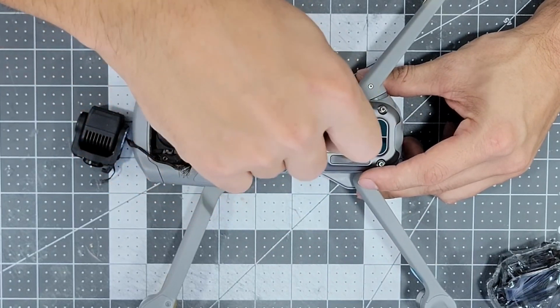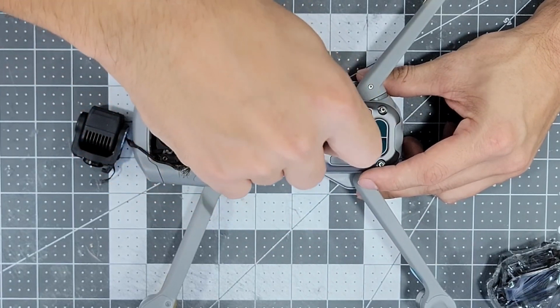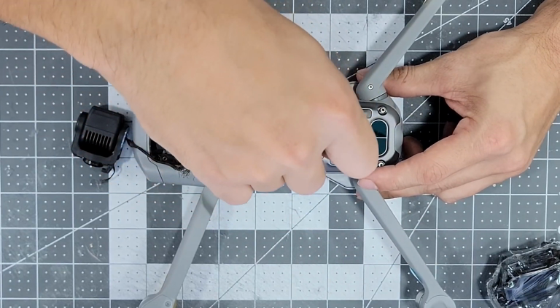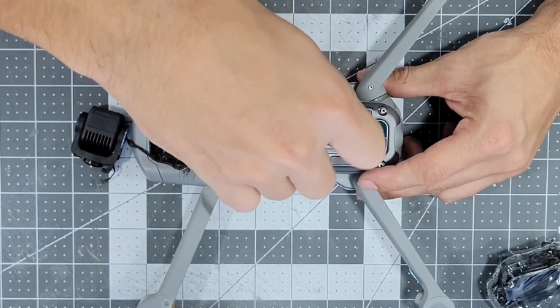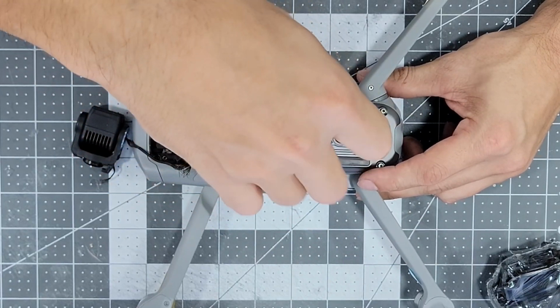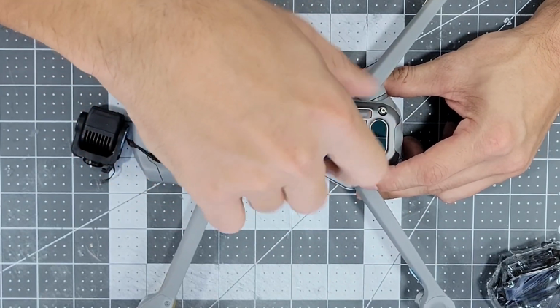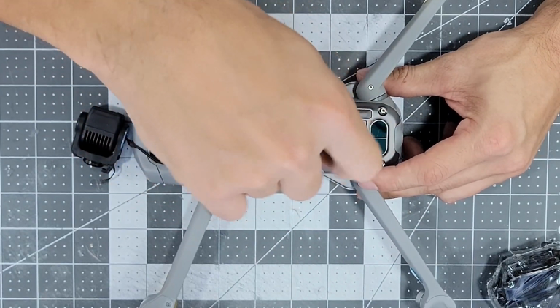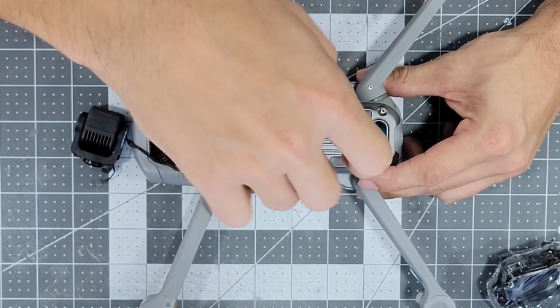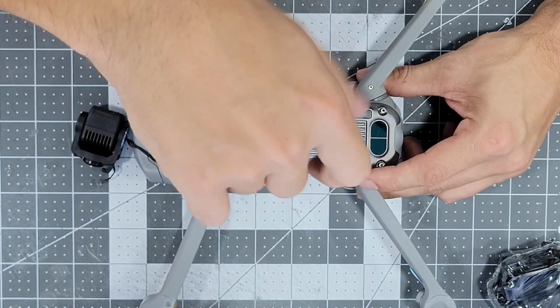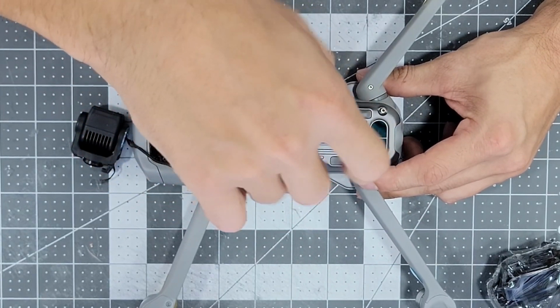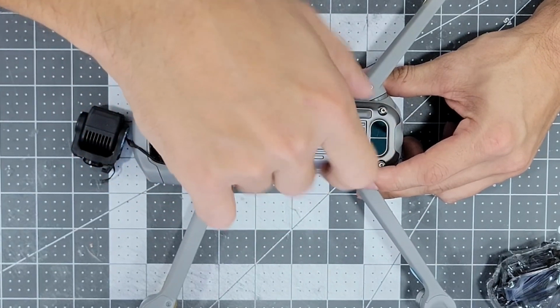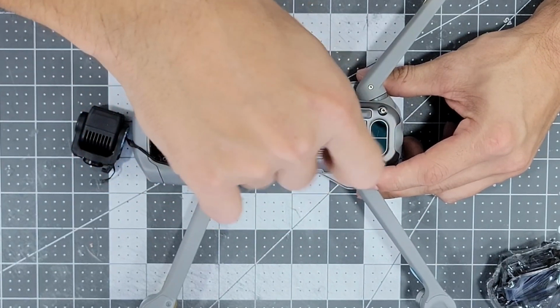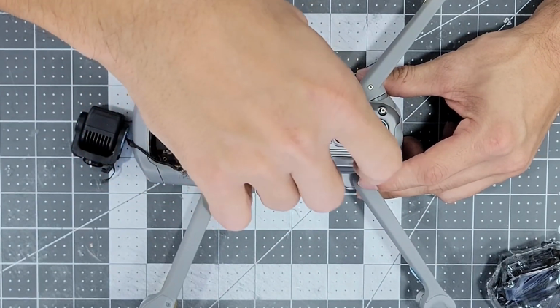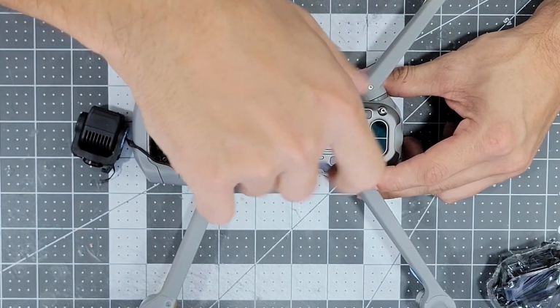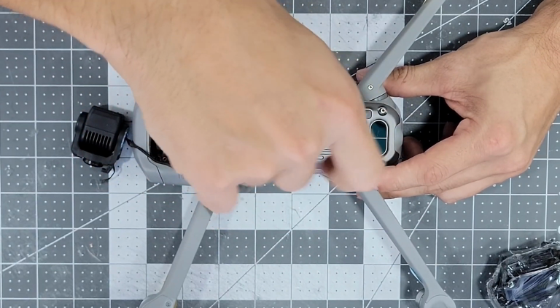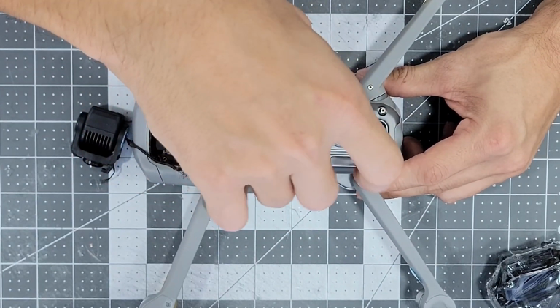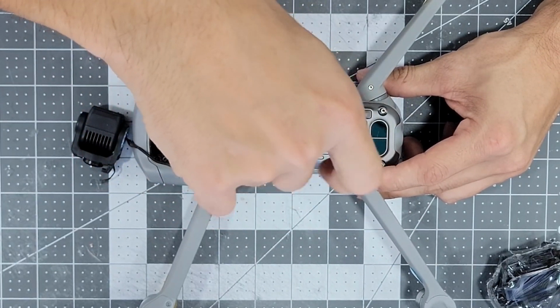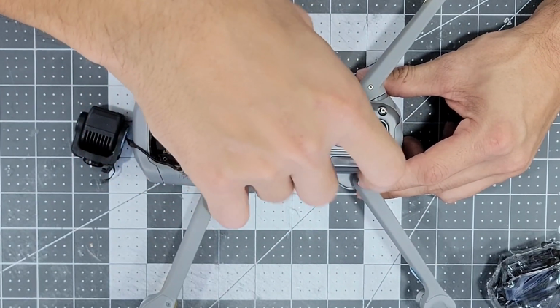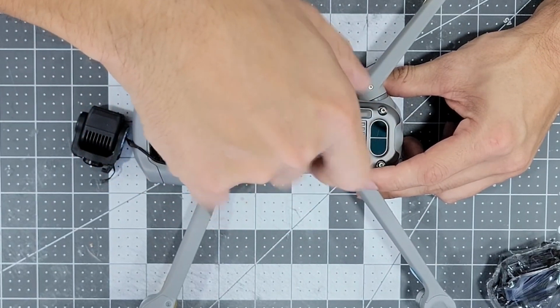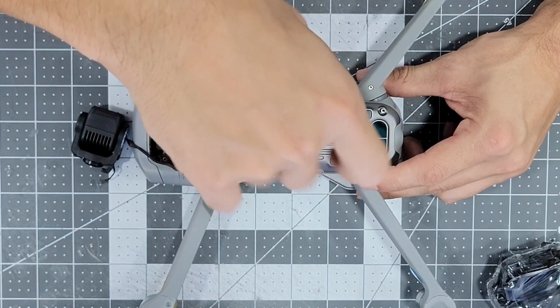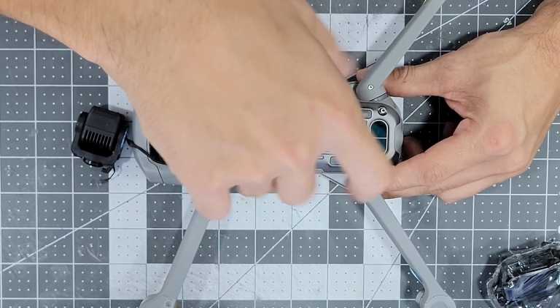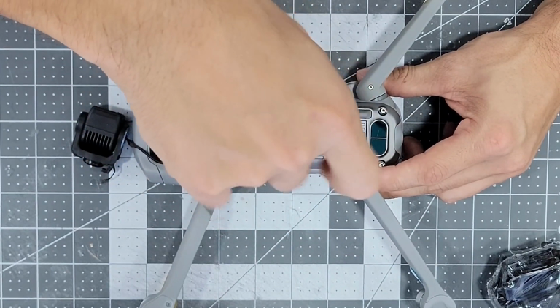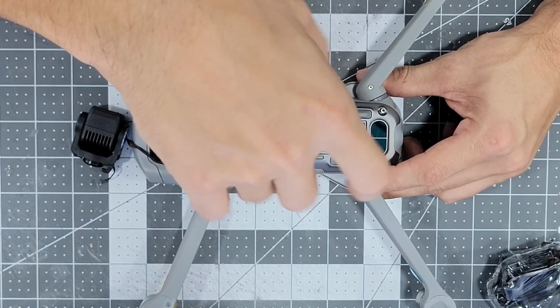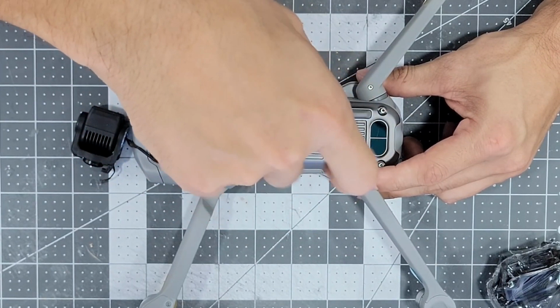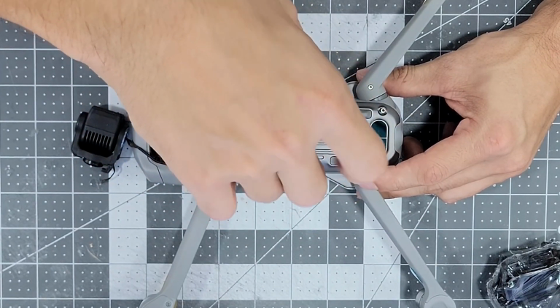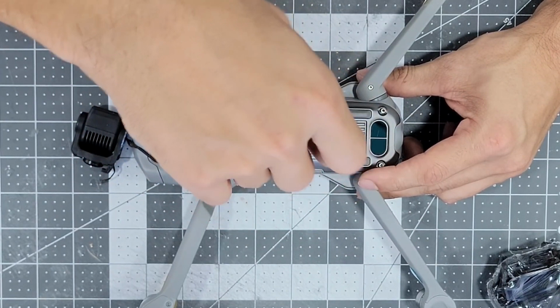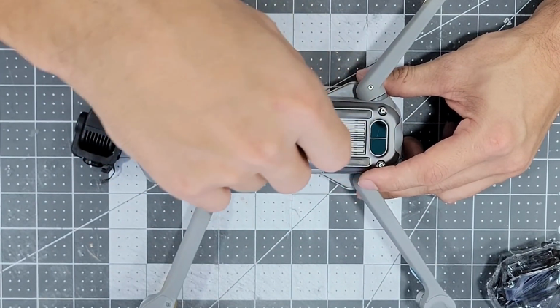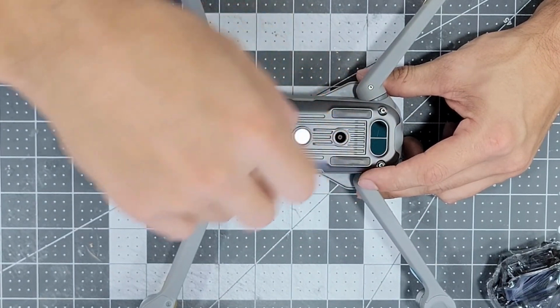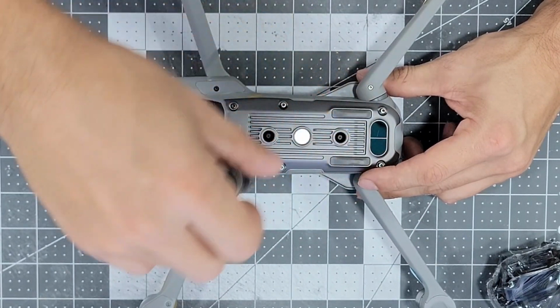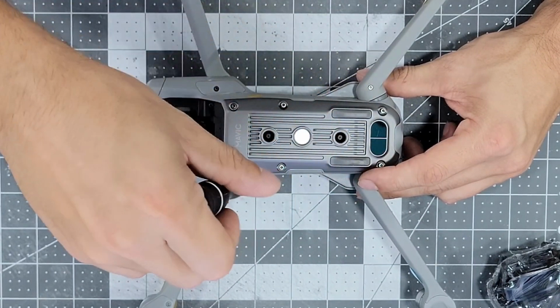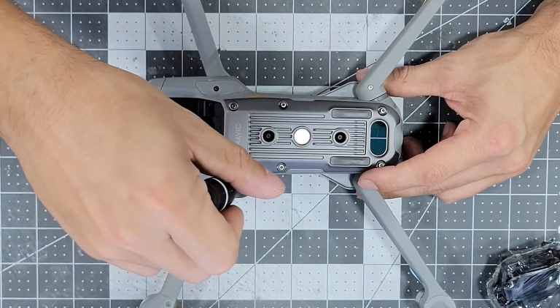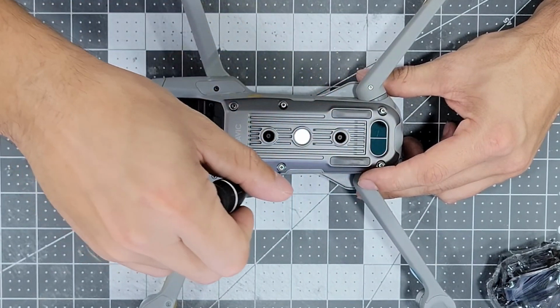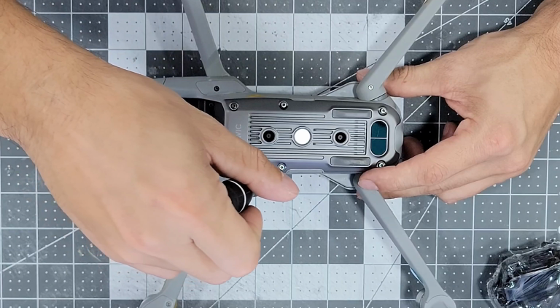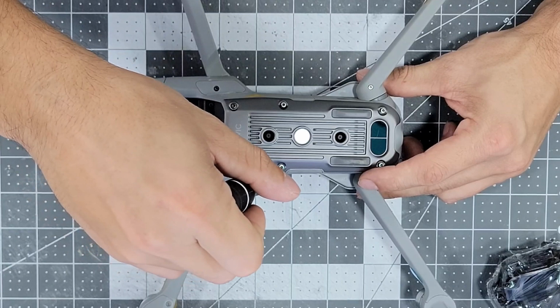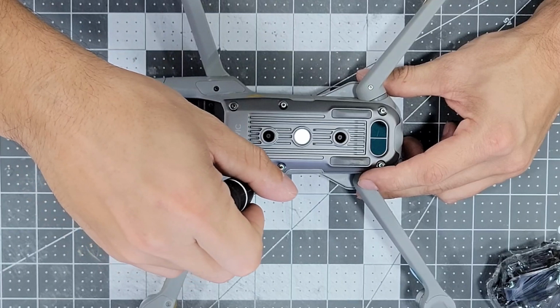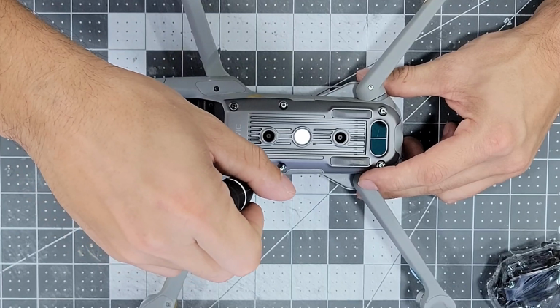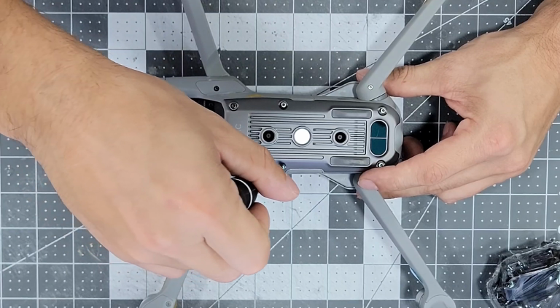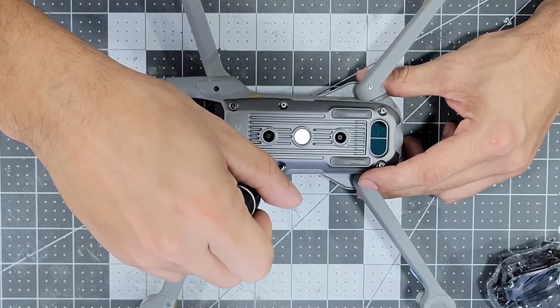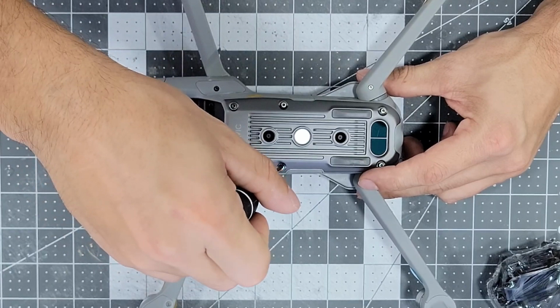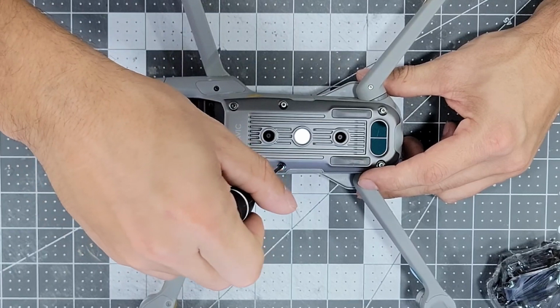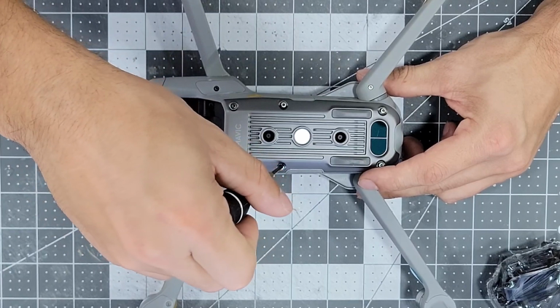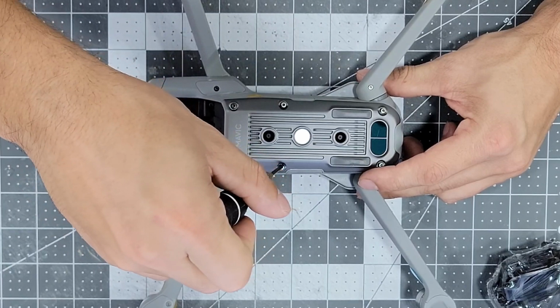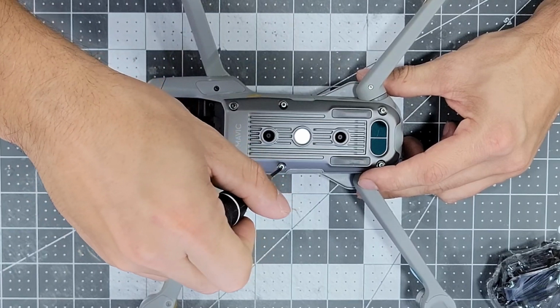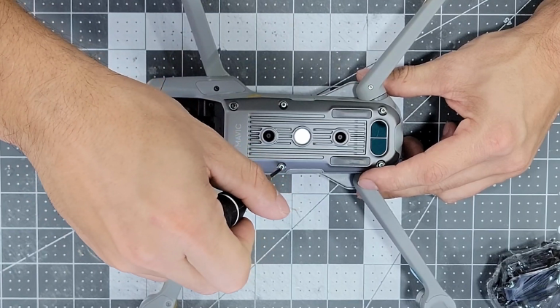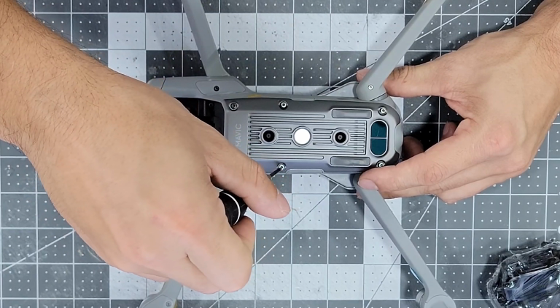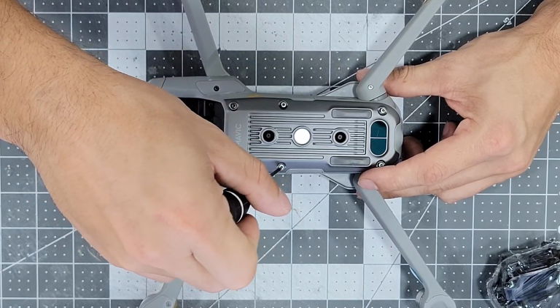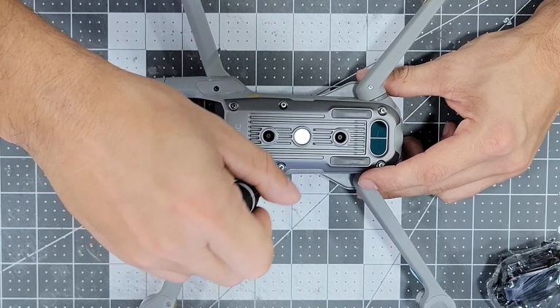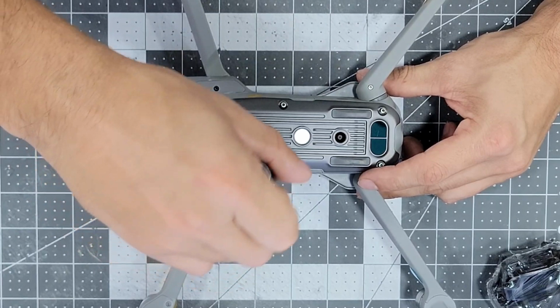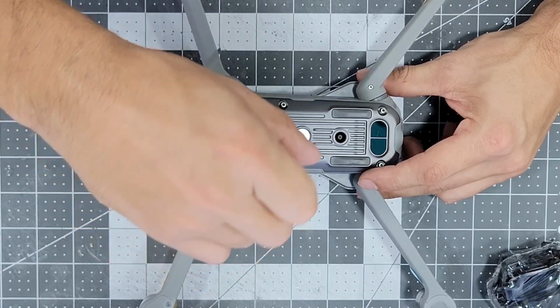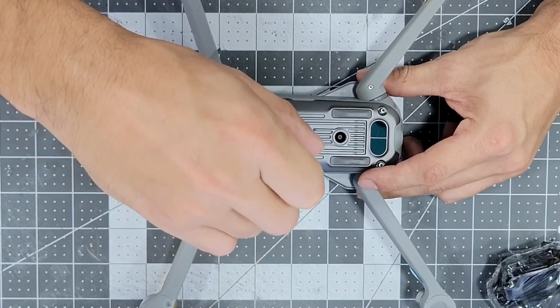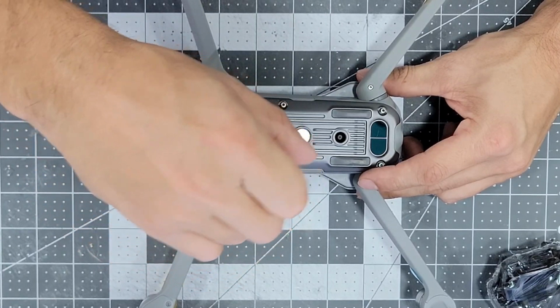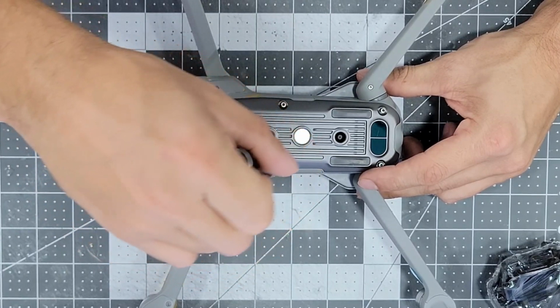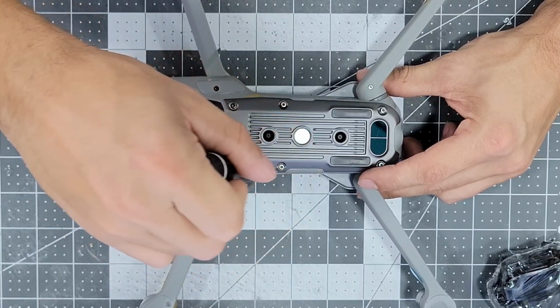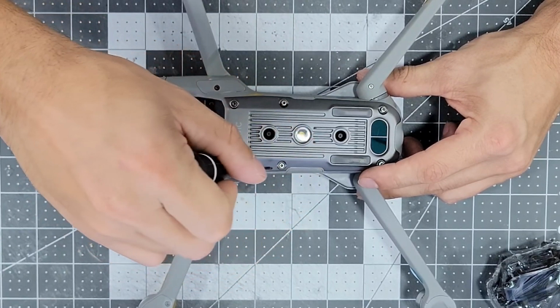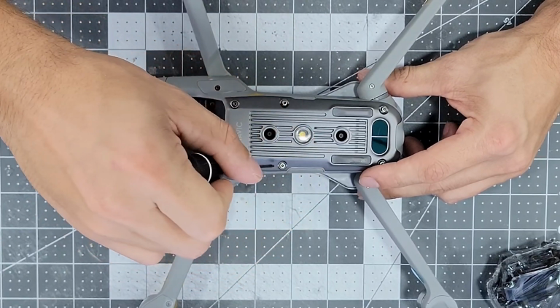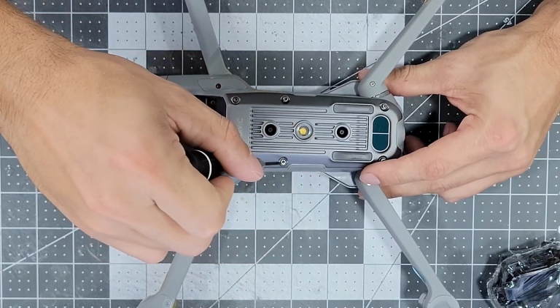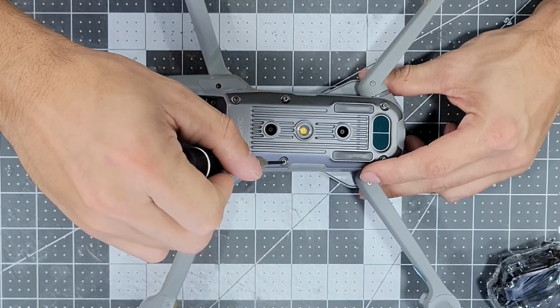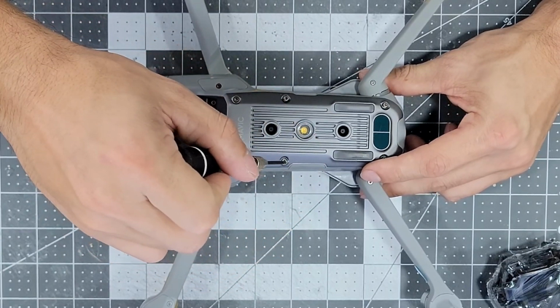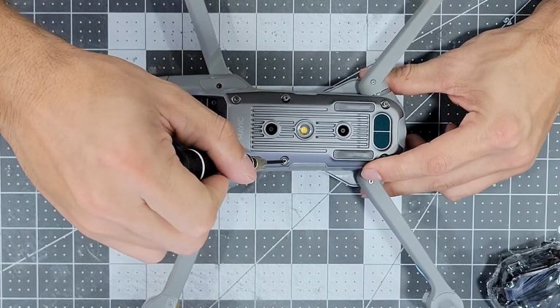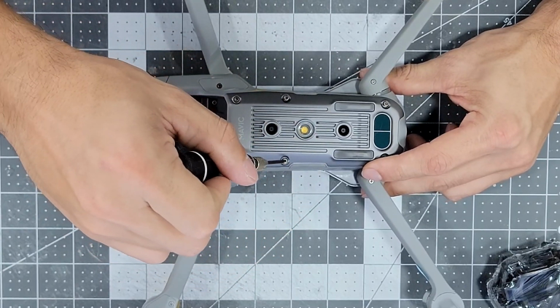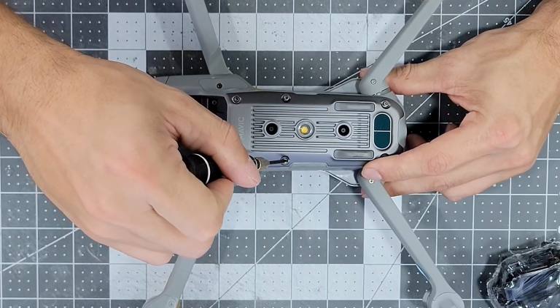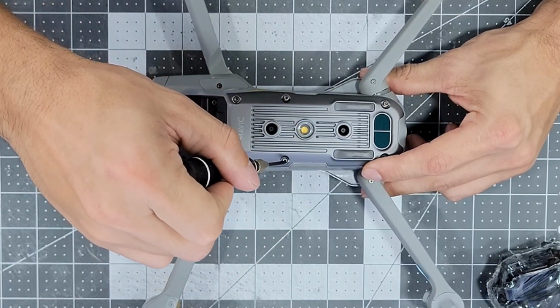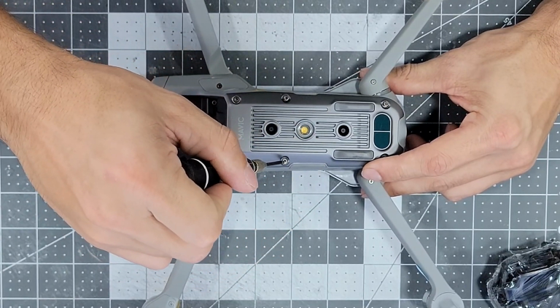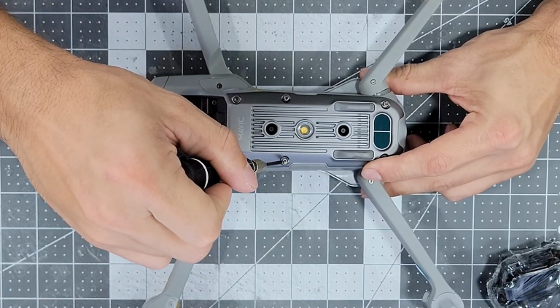To start off, let's go ahead and remove the bottom plate. This requires a 1/16th hex bit for the six screws that hold it on.